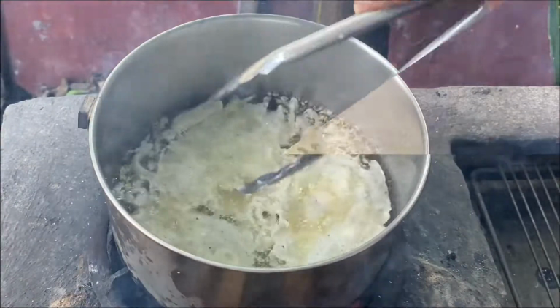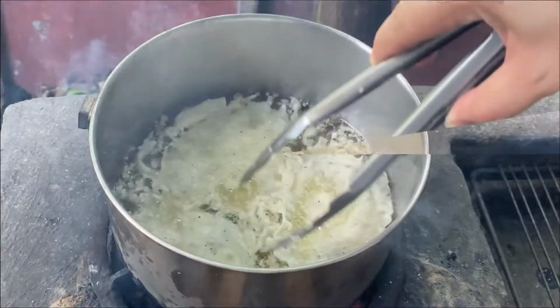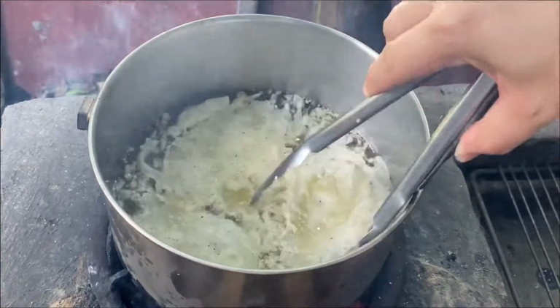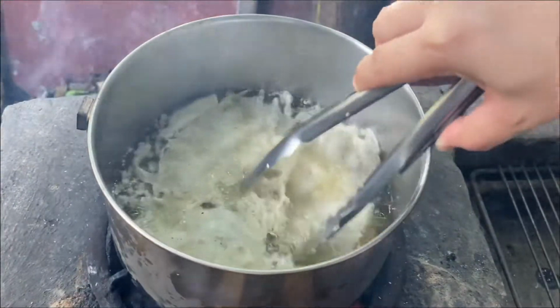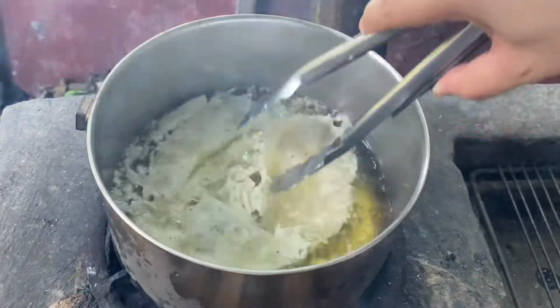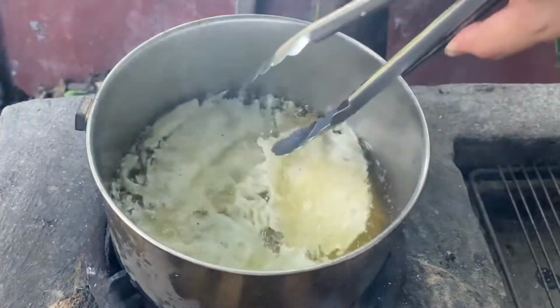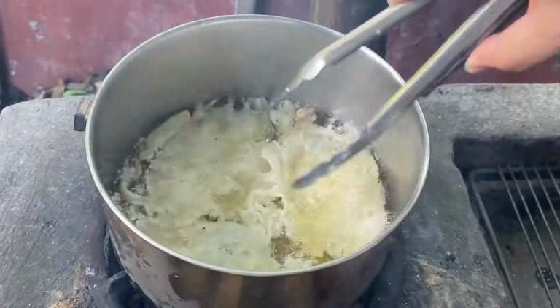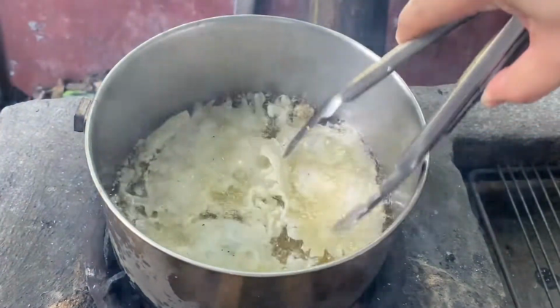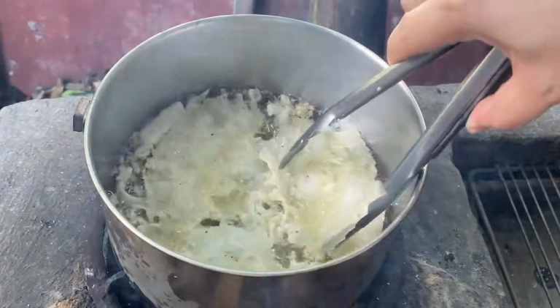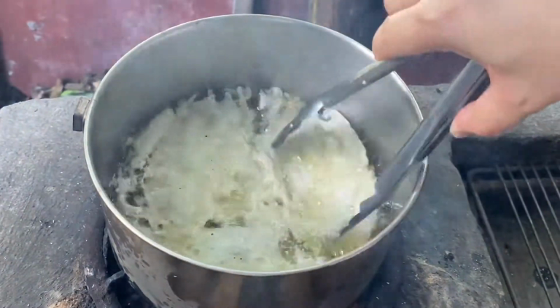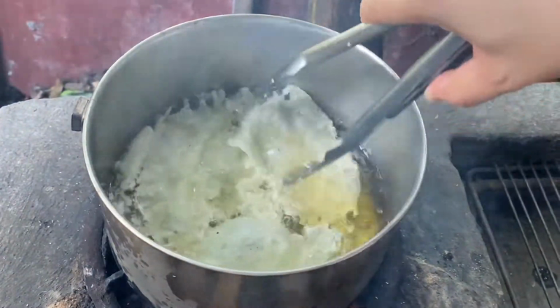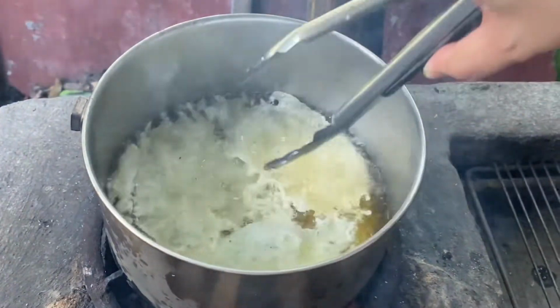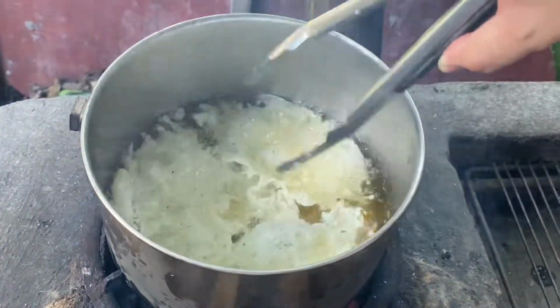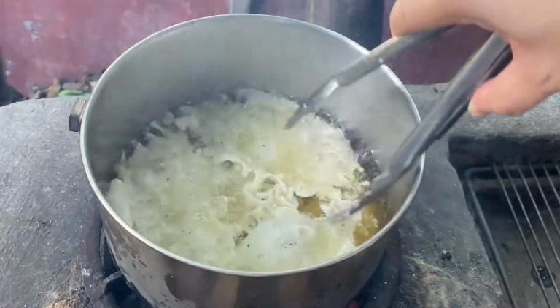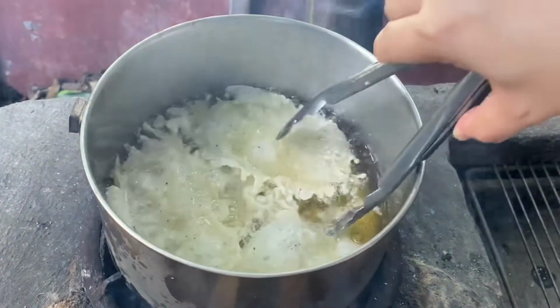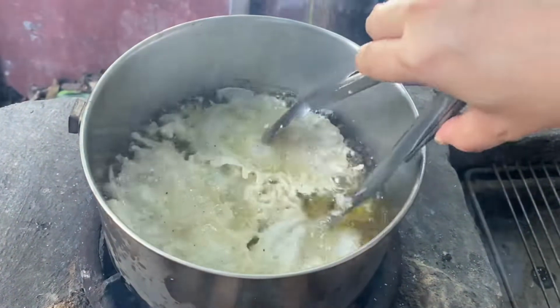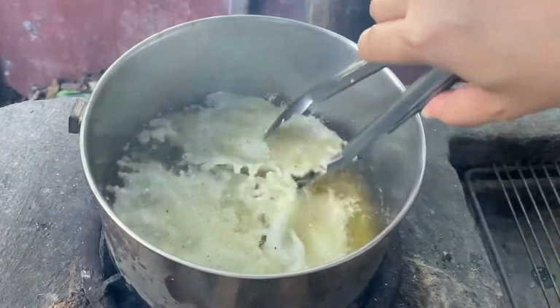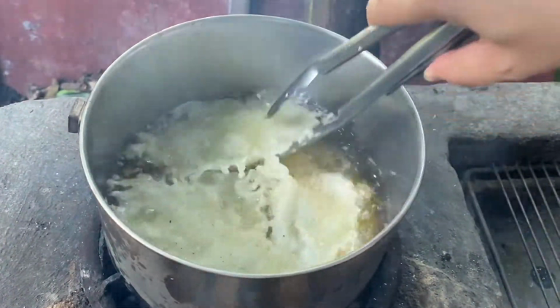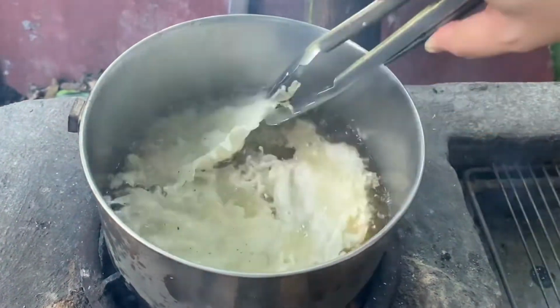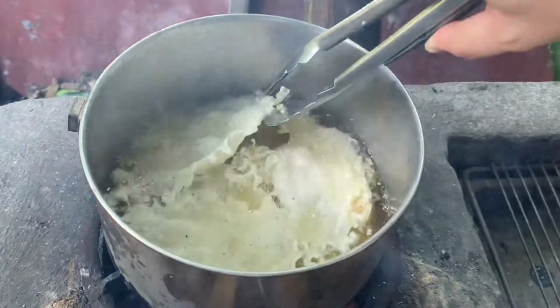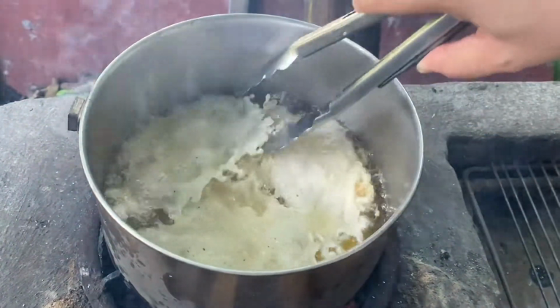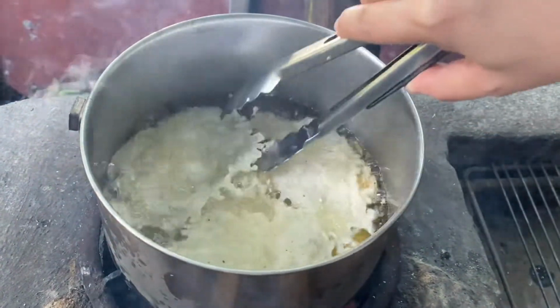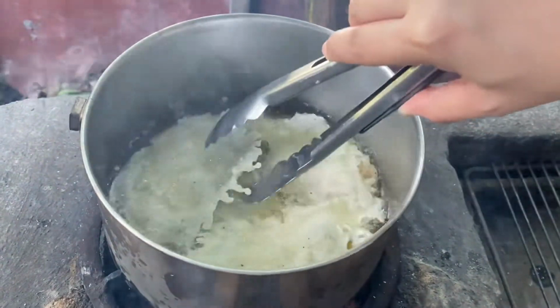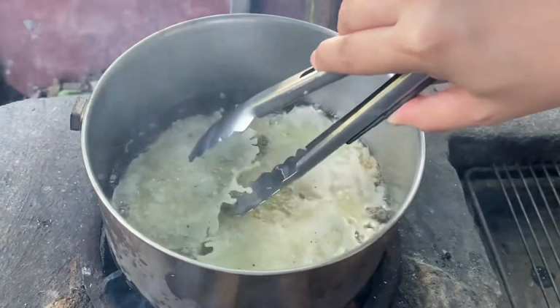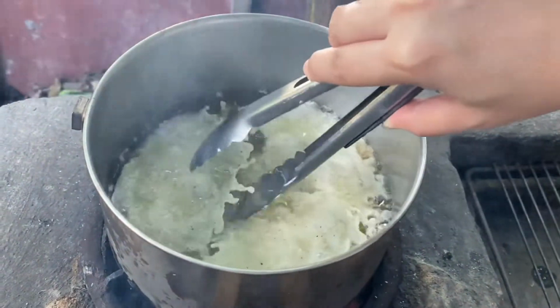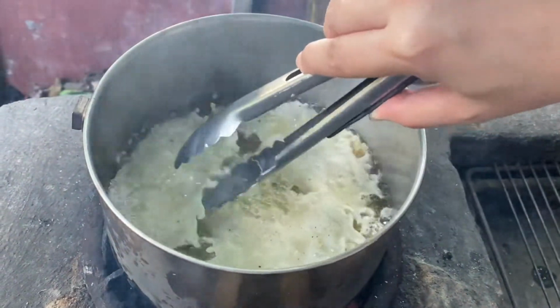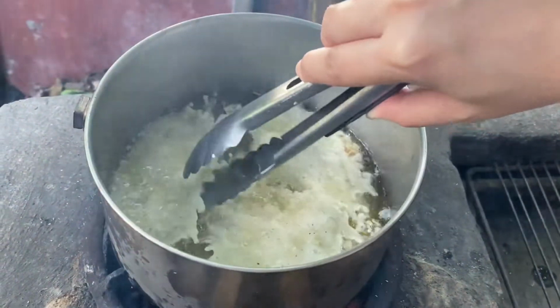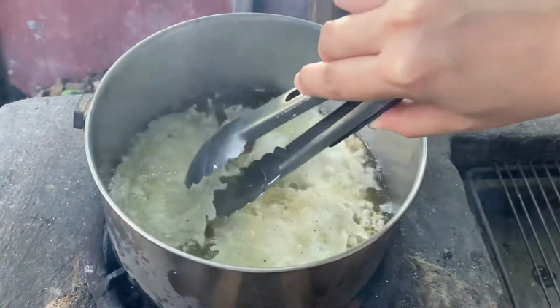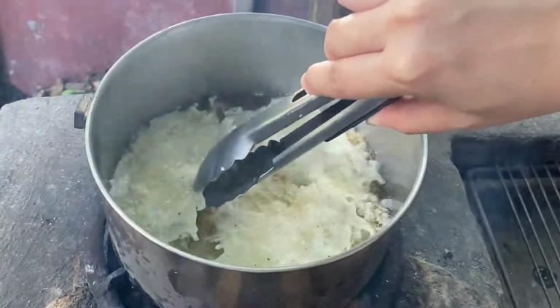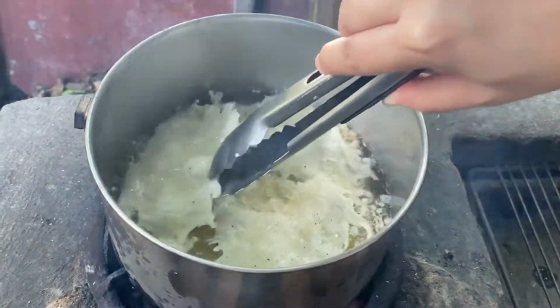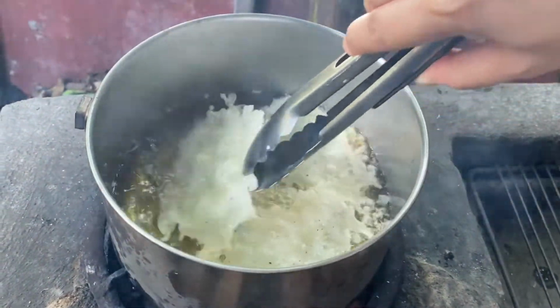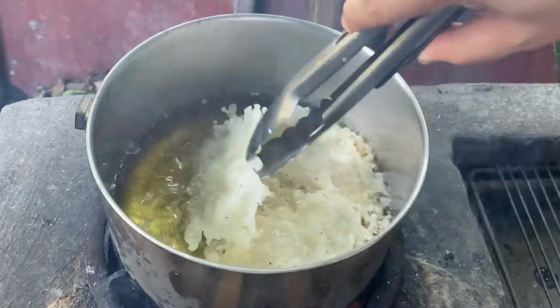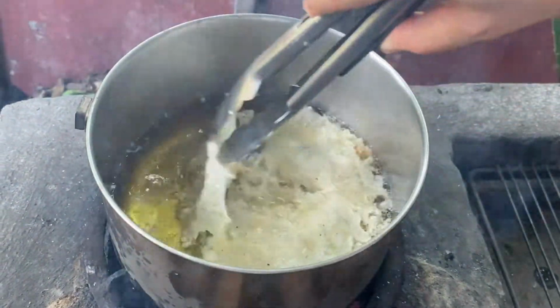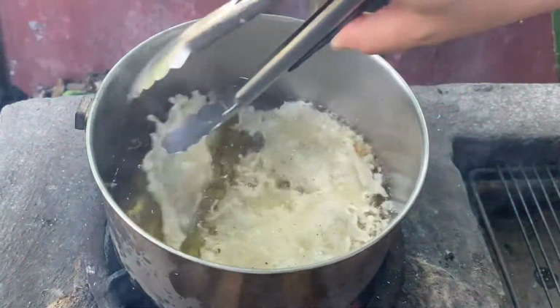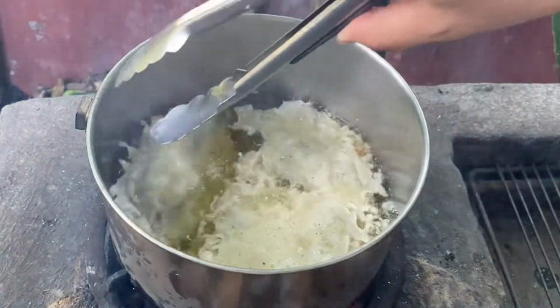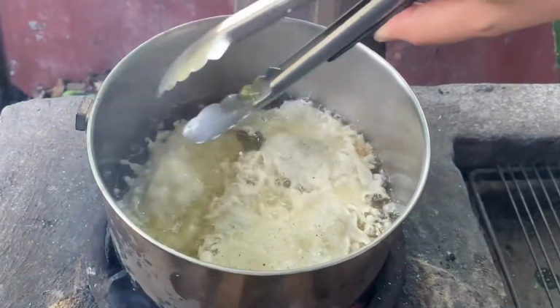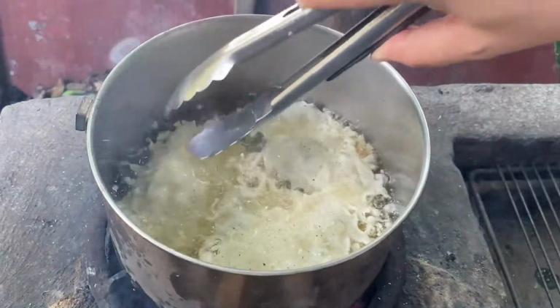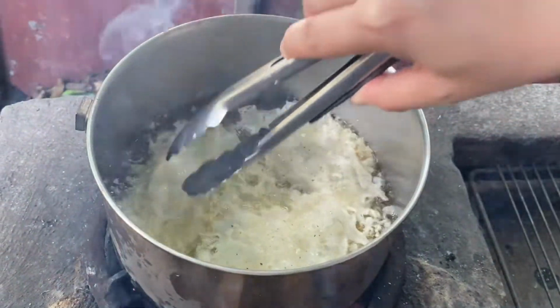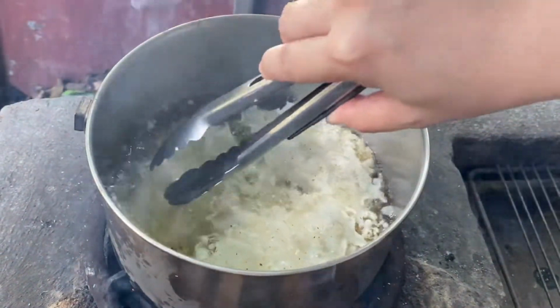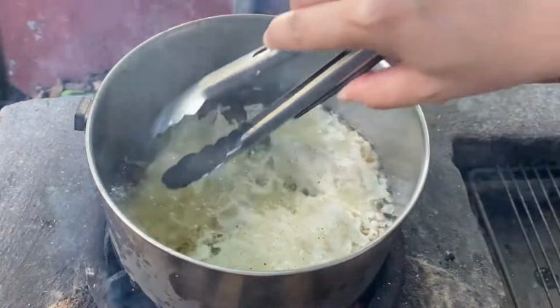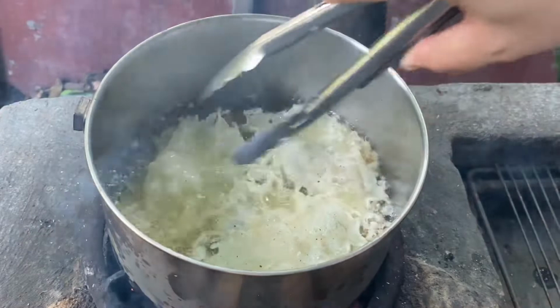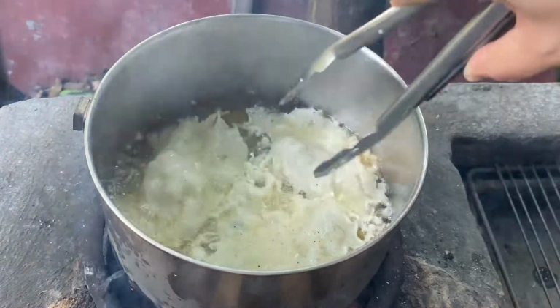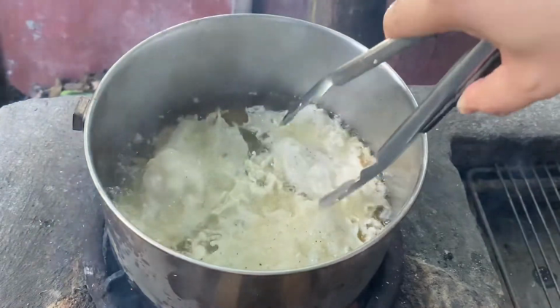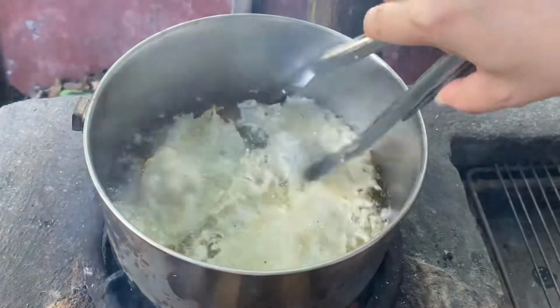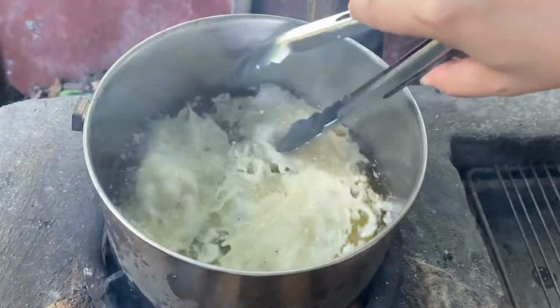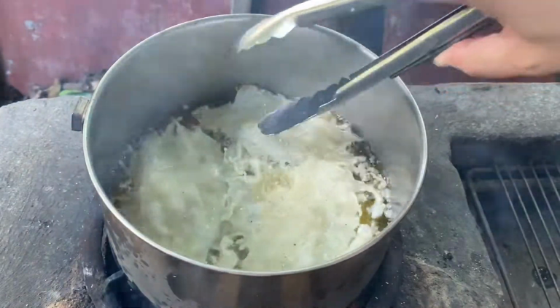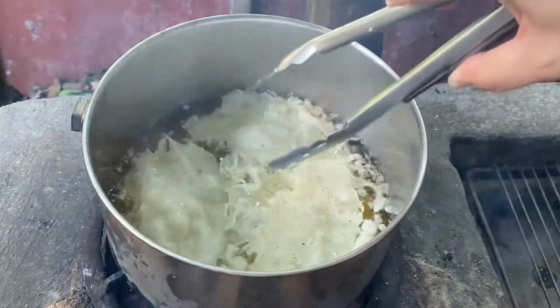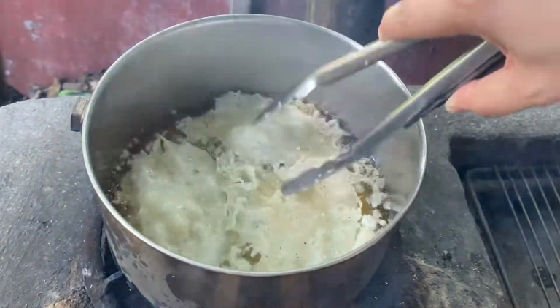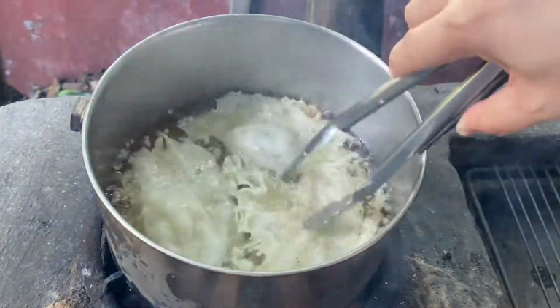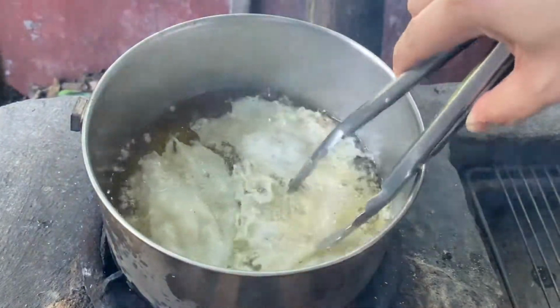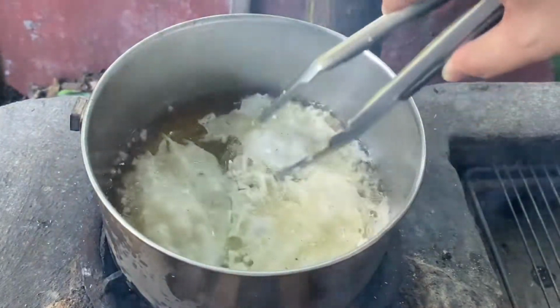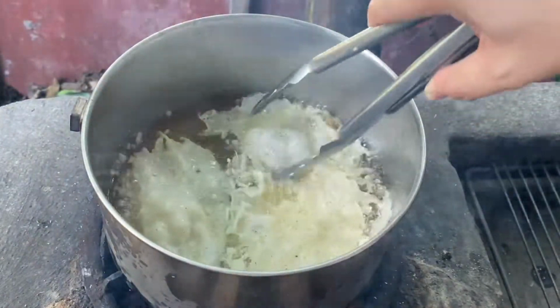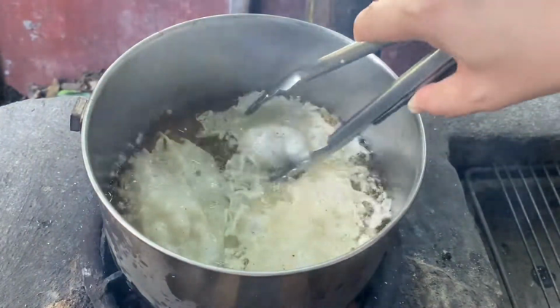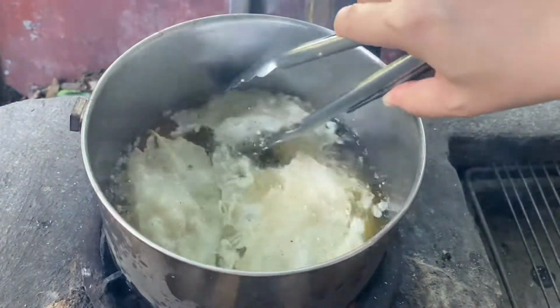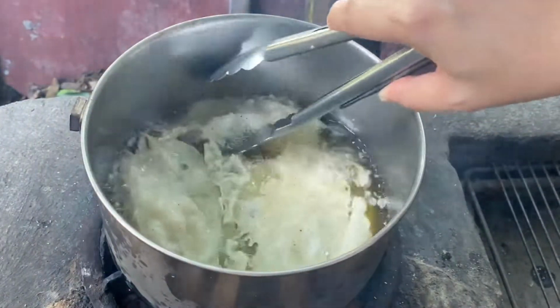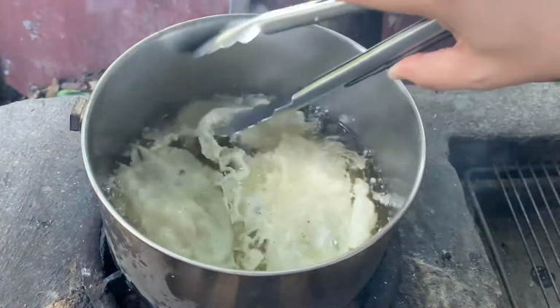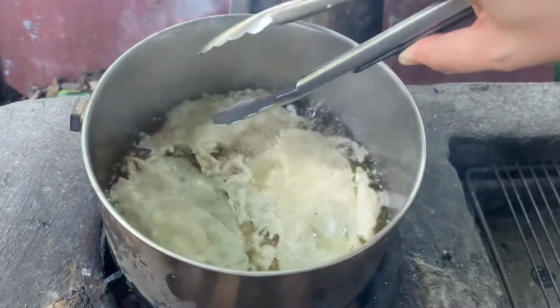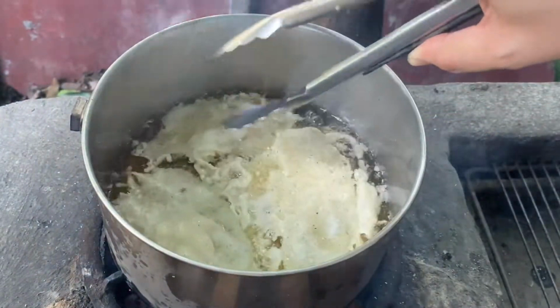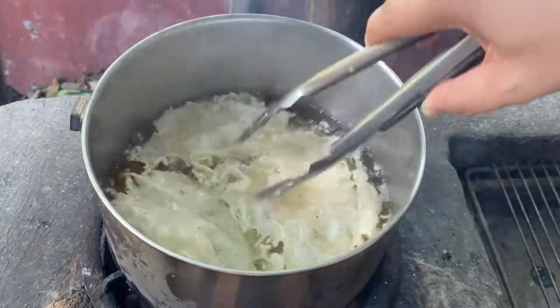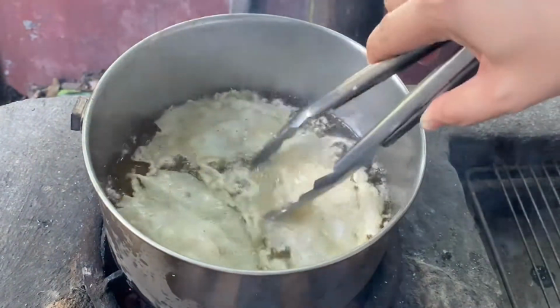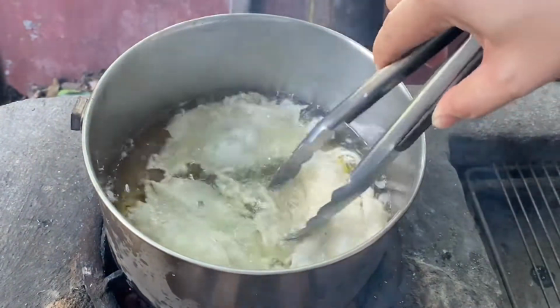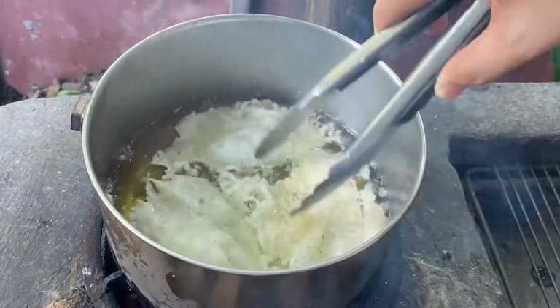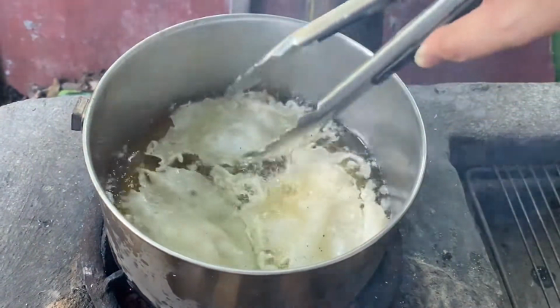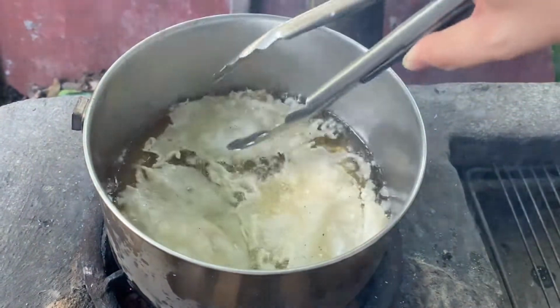Same procedure lang ulit, mga ka-Bergs. Hanggang sa mailagay natin lahat ng batter at matapos itong ating ginagawang egg chicharron.